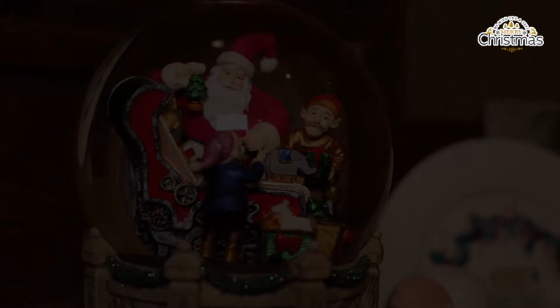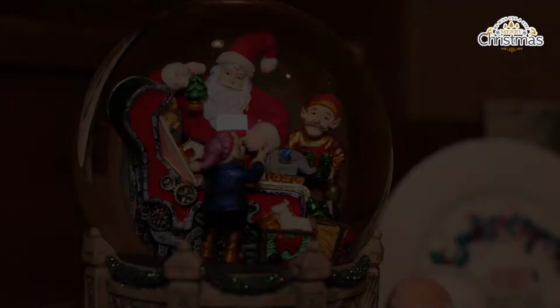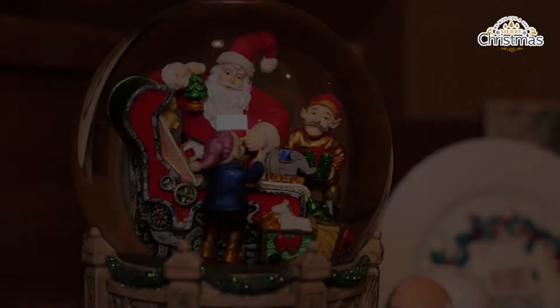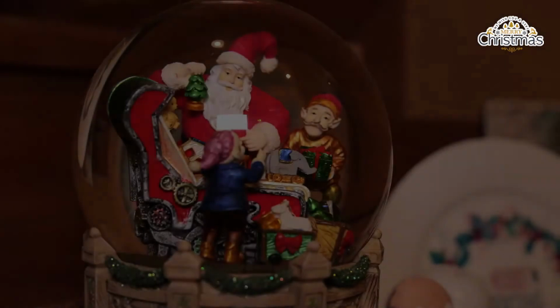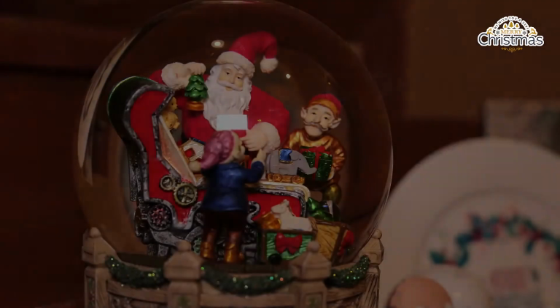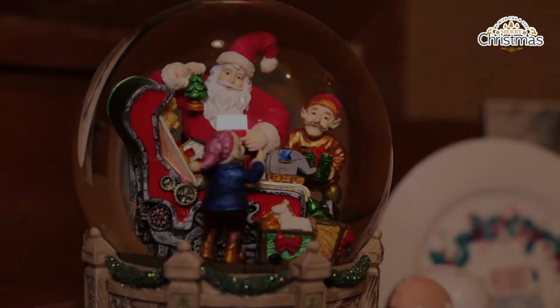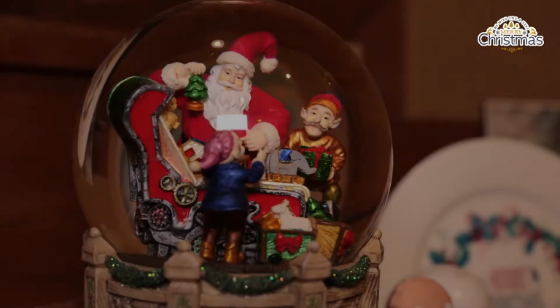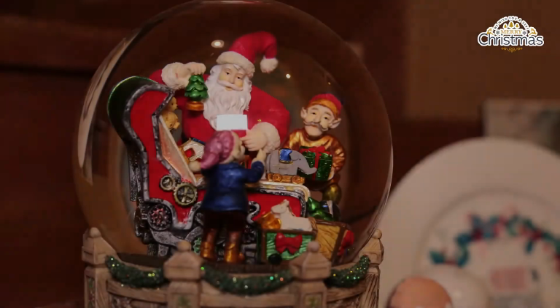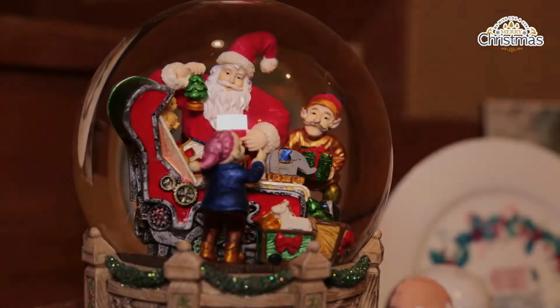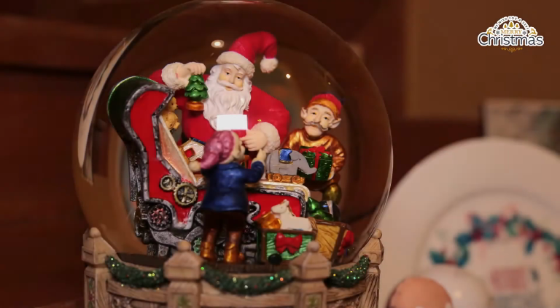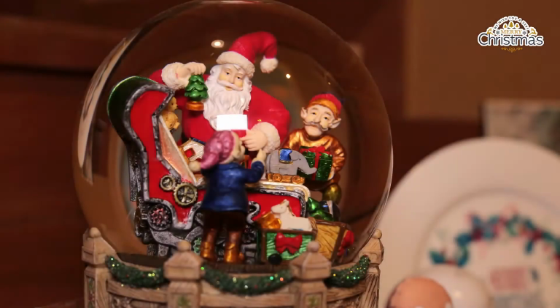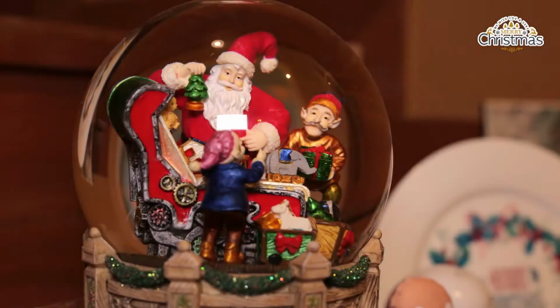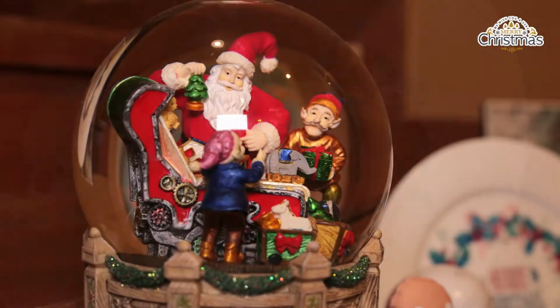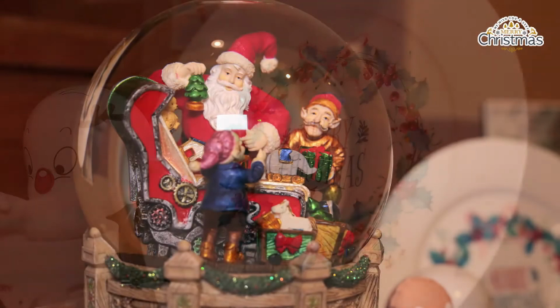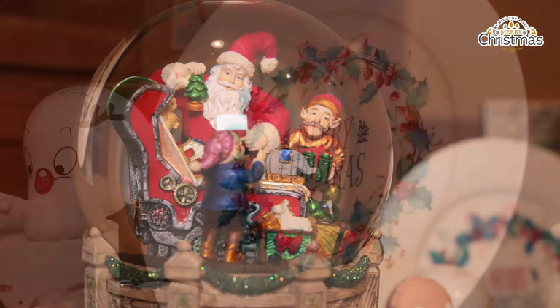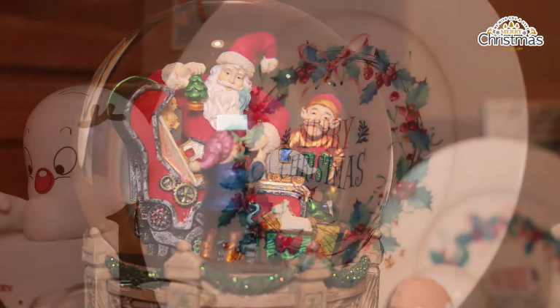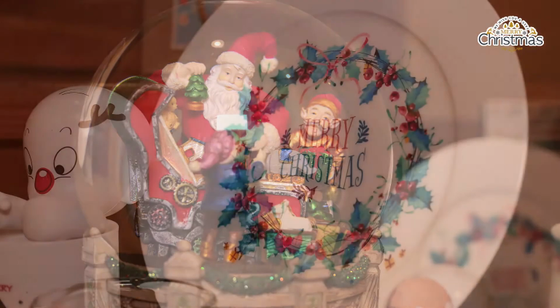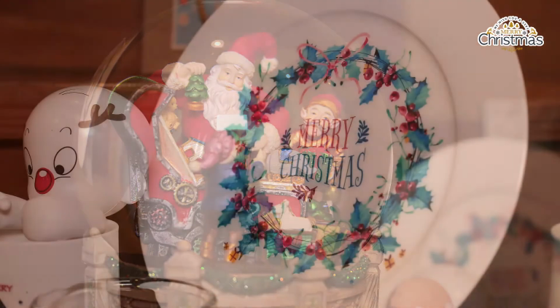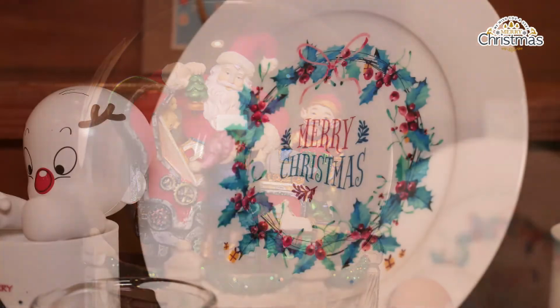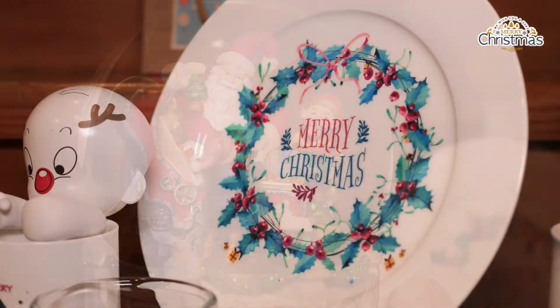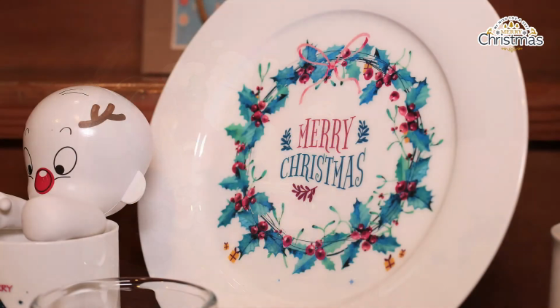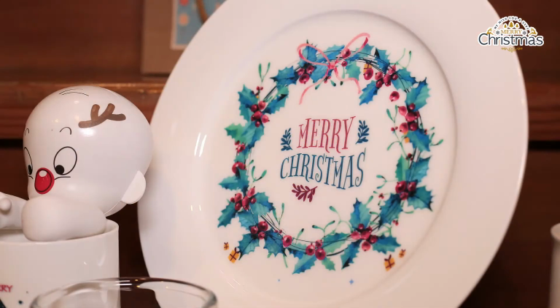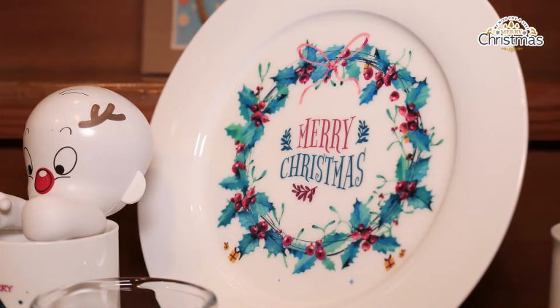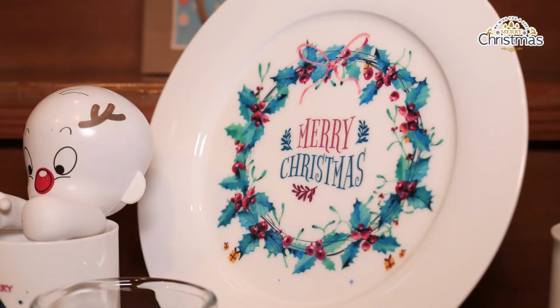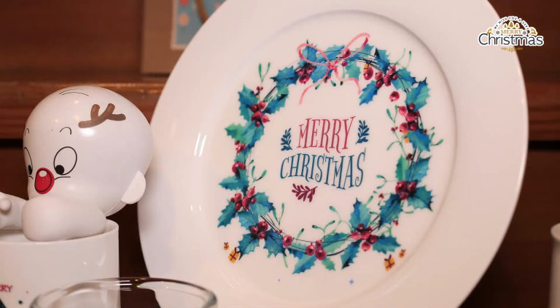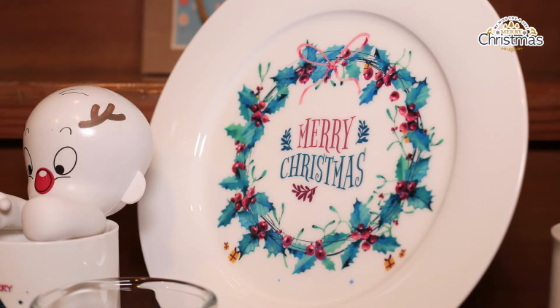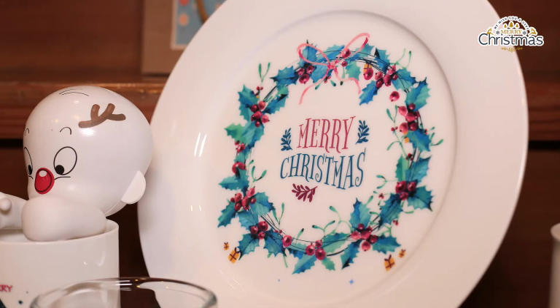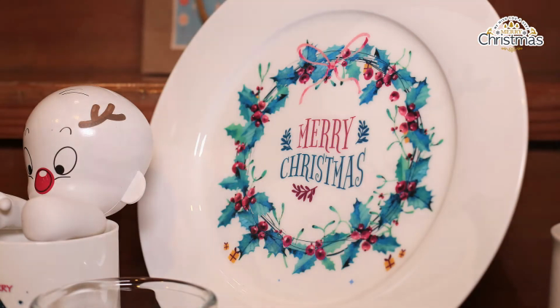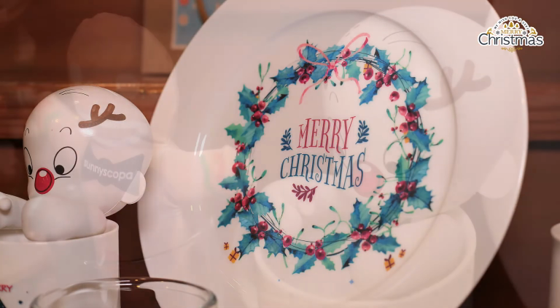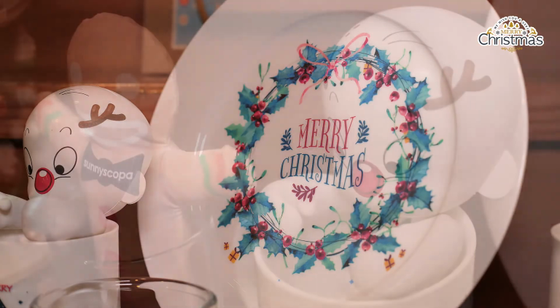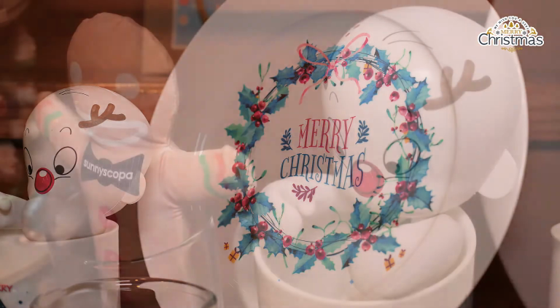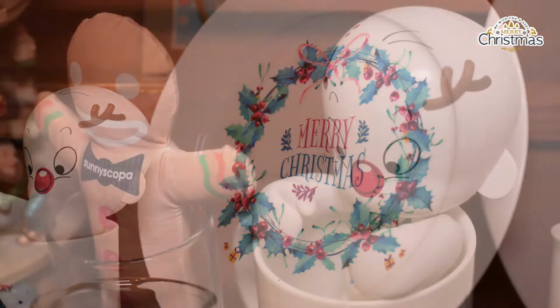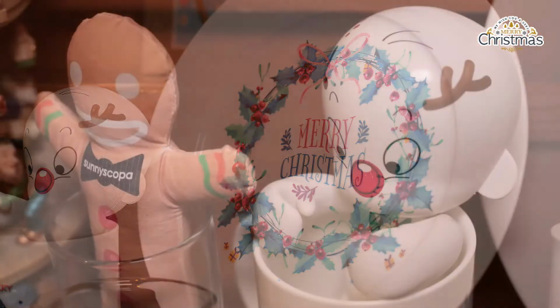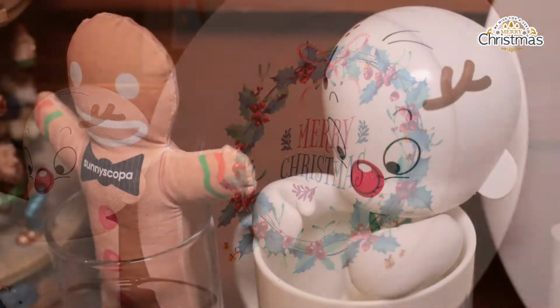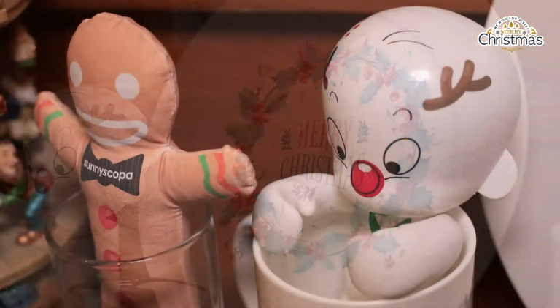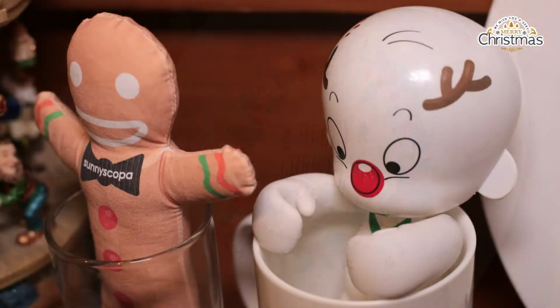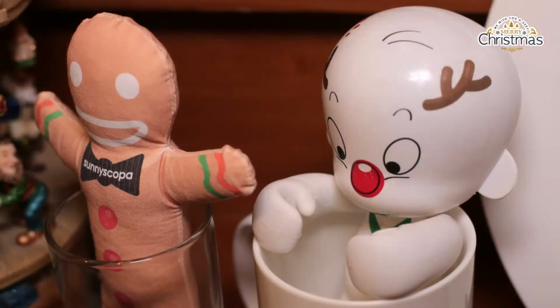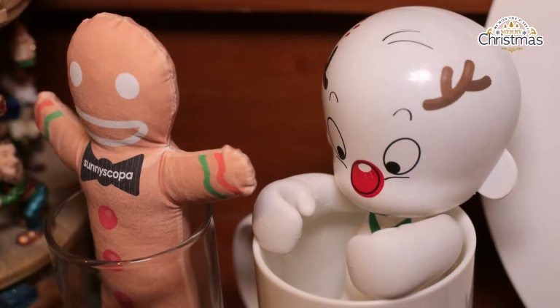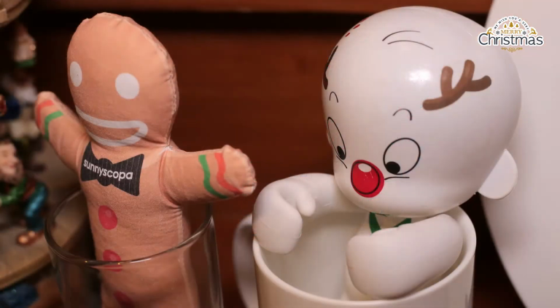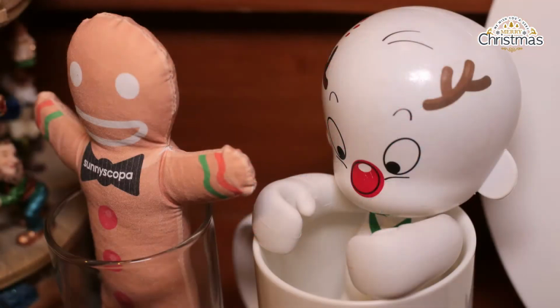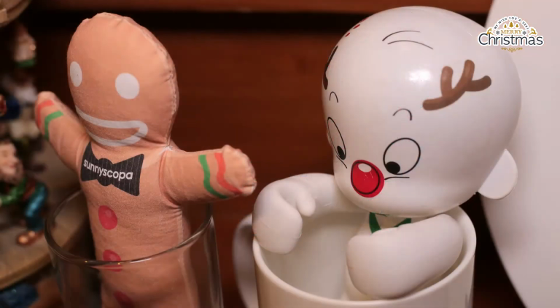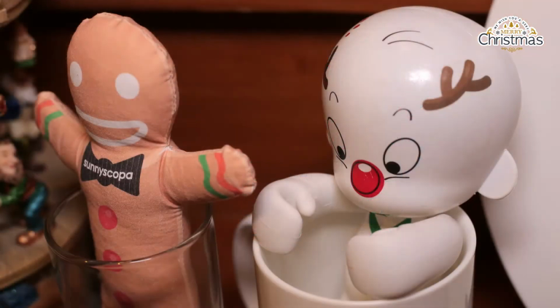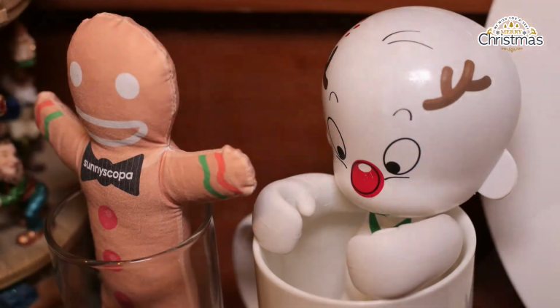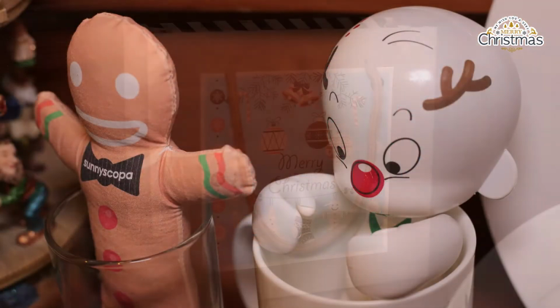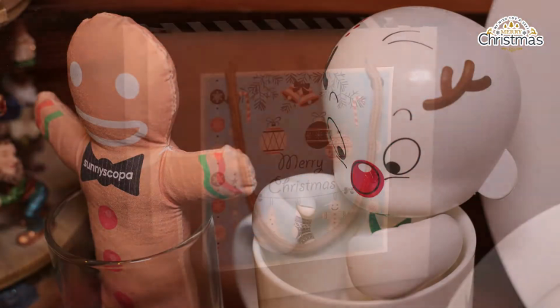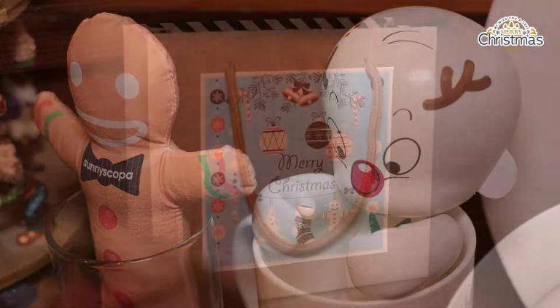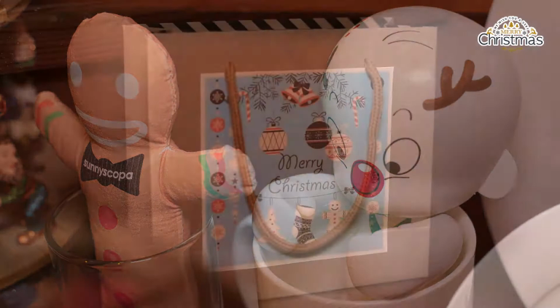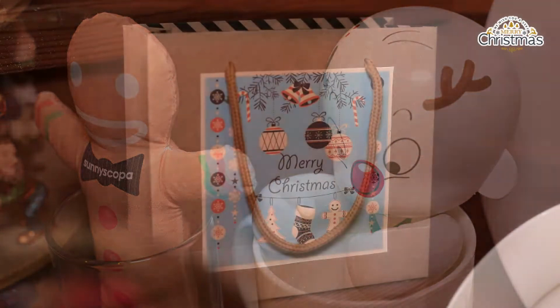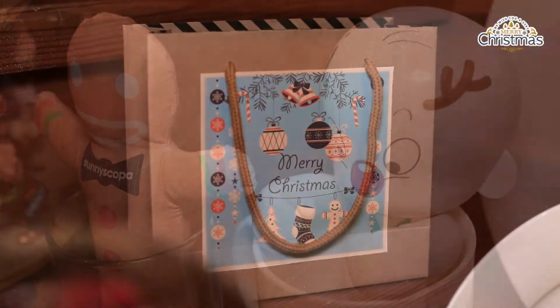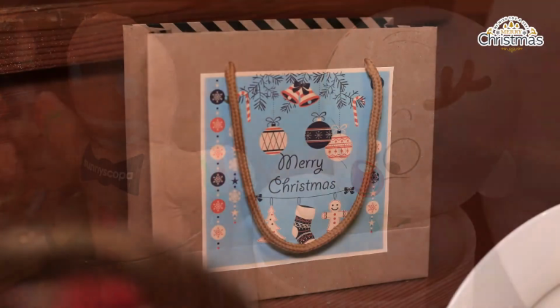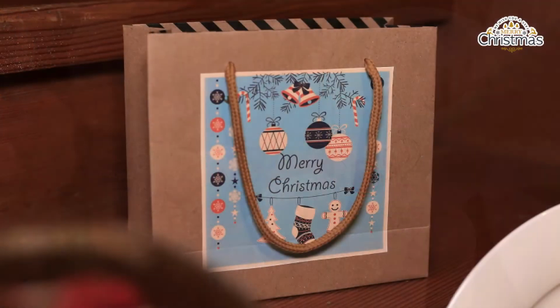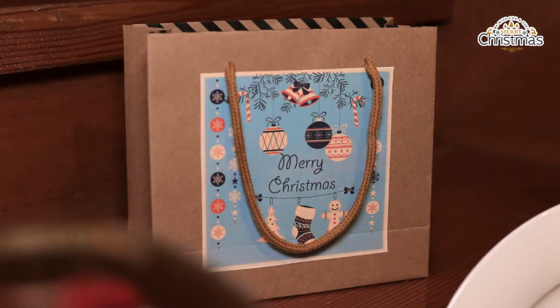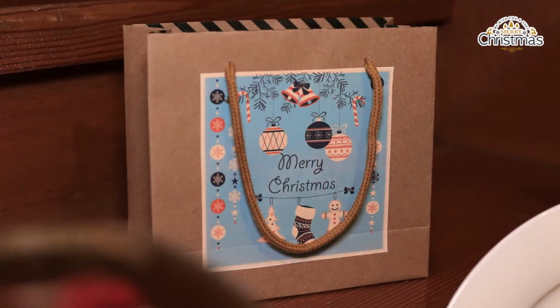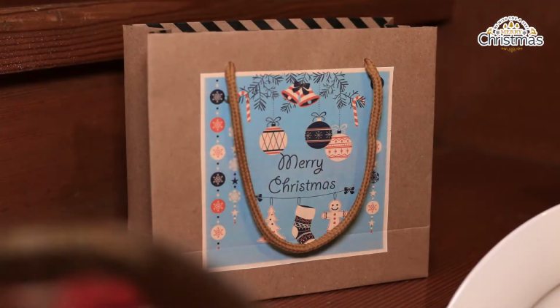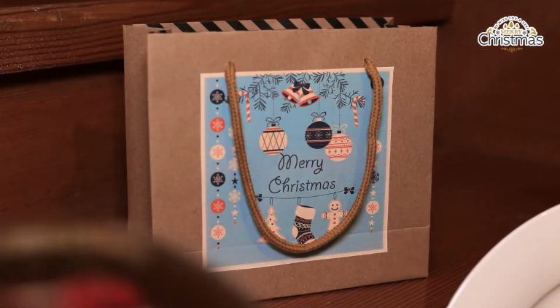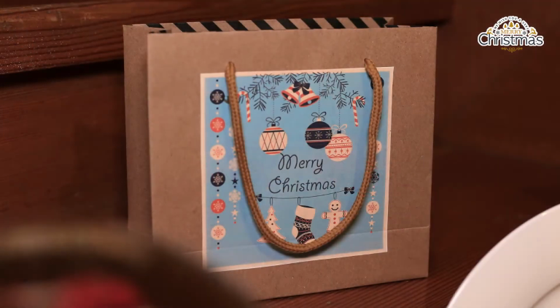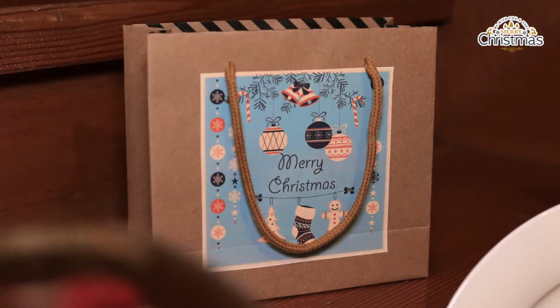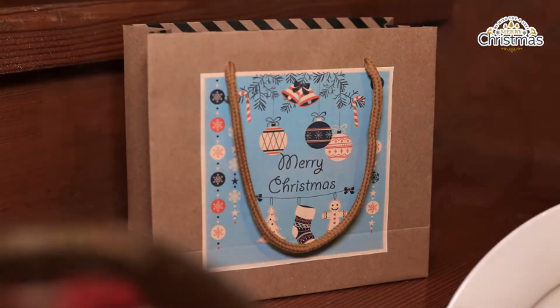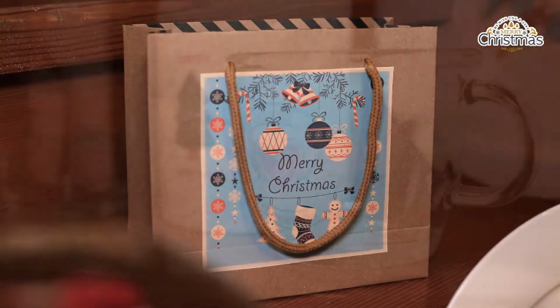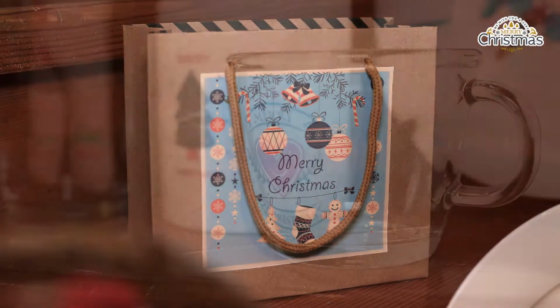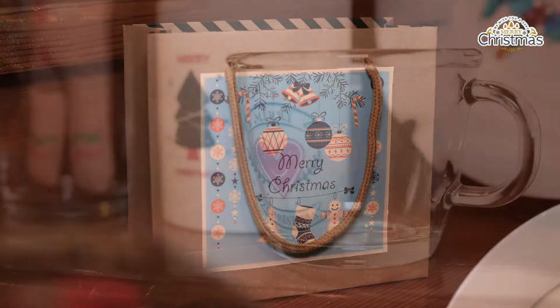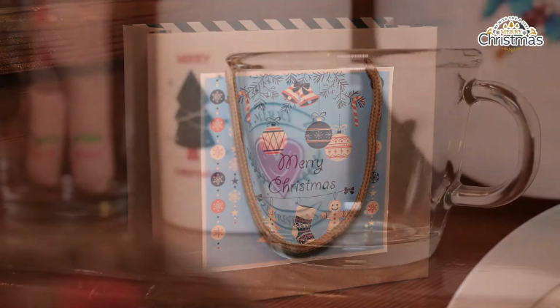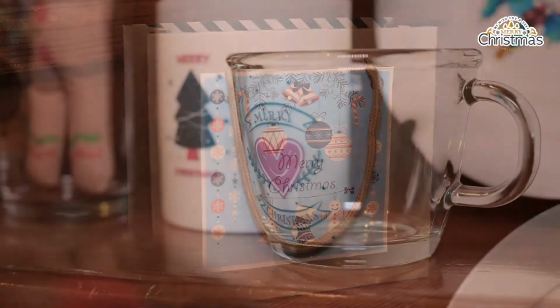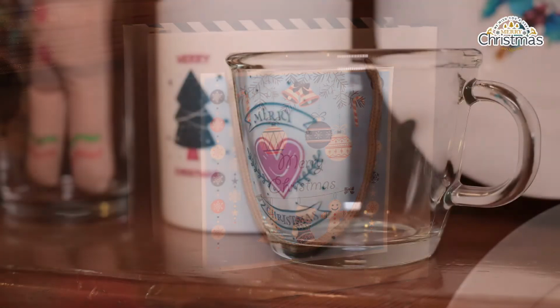Did you guys enjoy that little skit? Today we will be making customised DIY Christmas decorations.